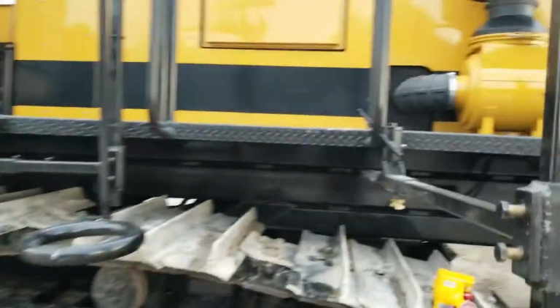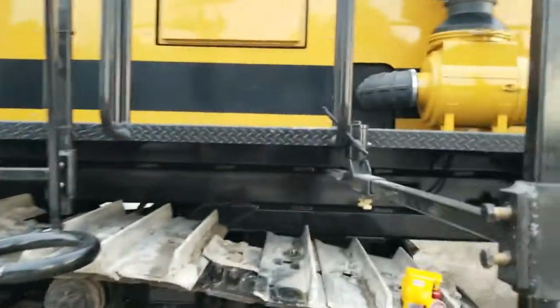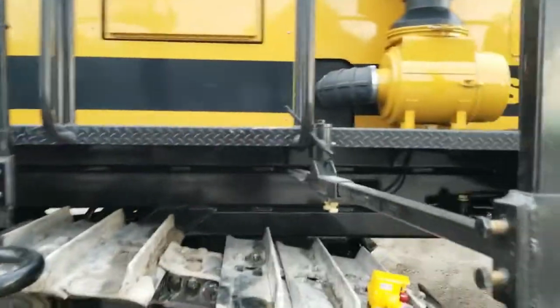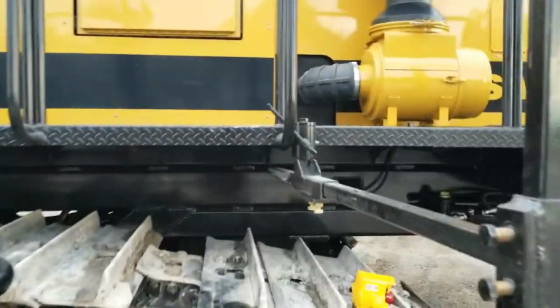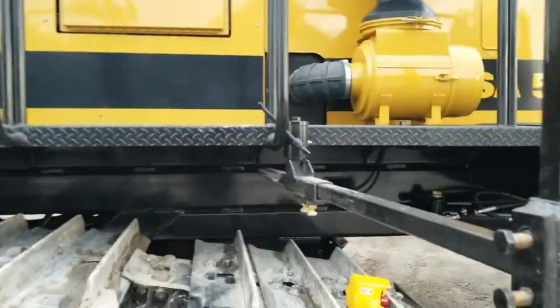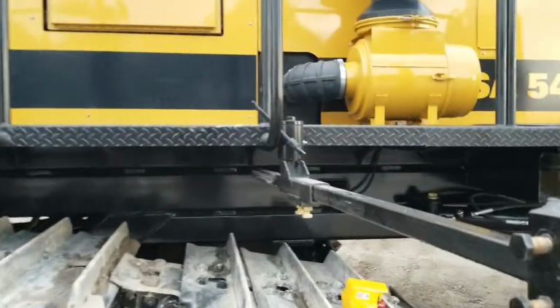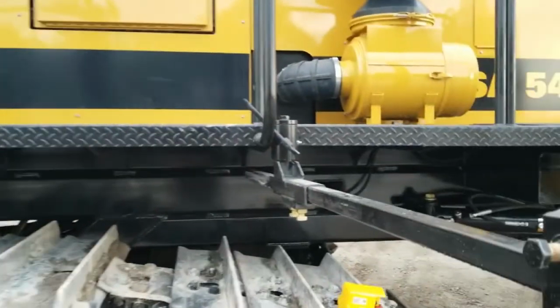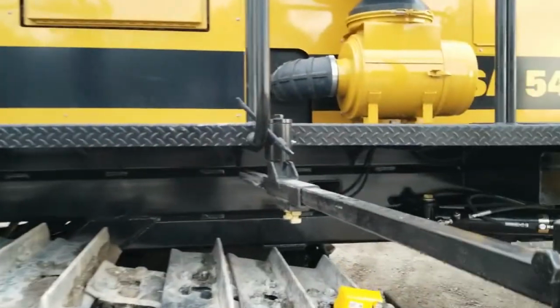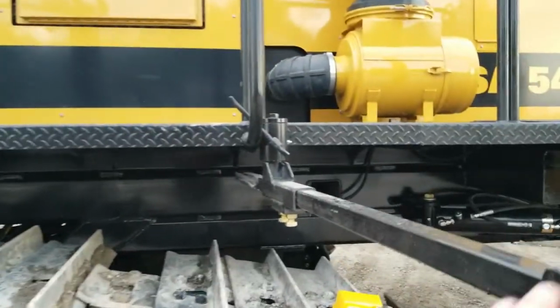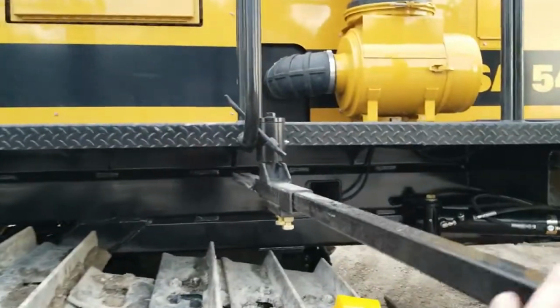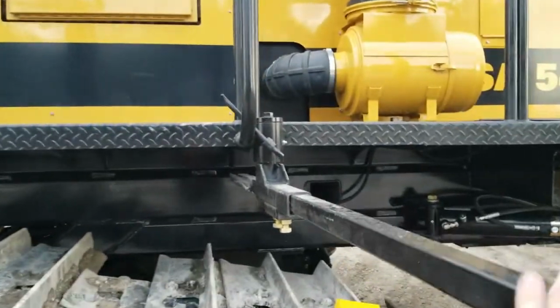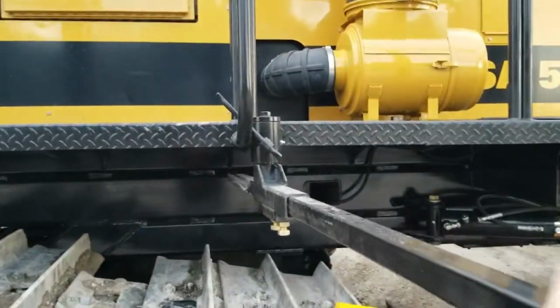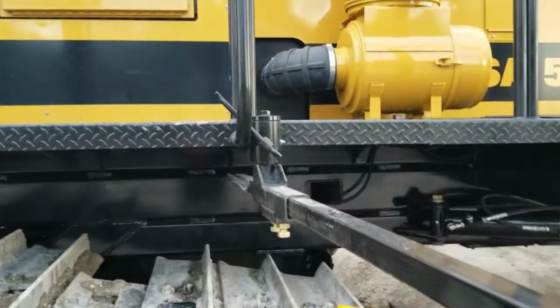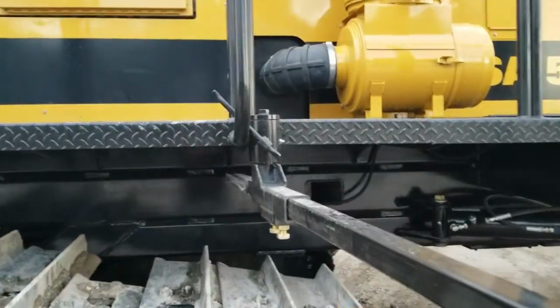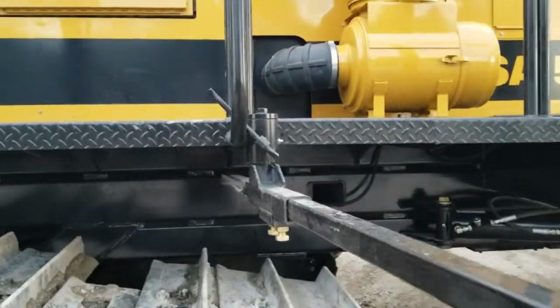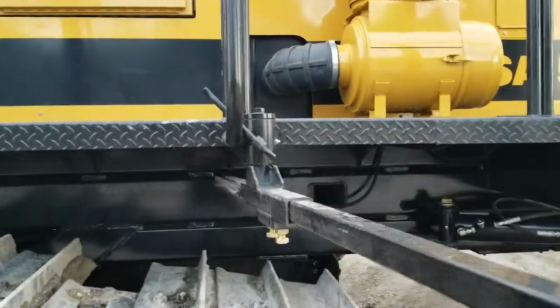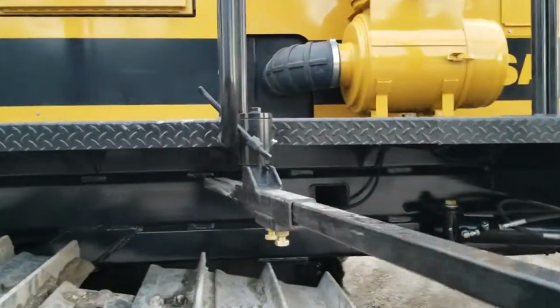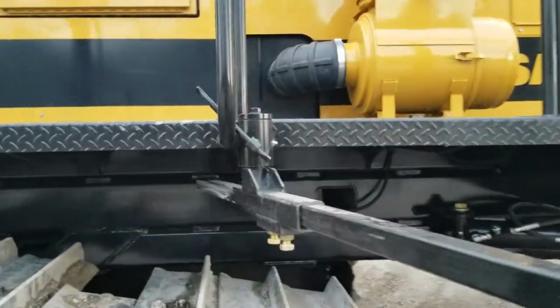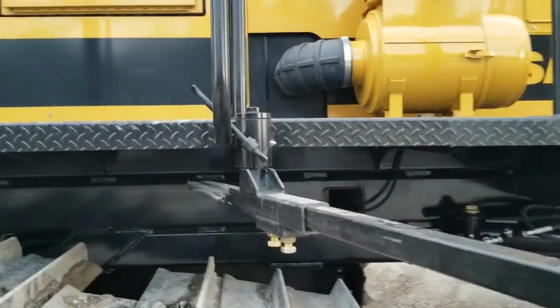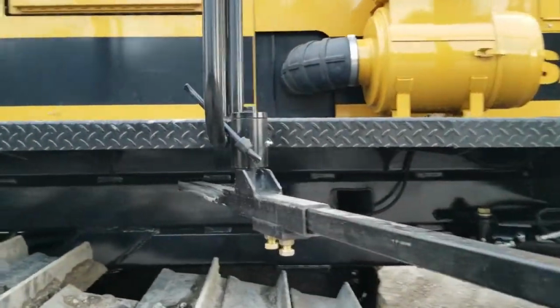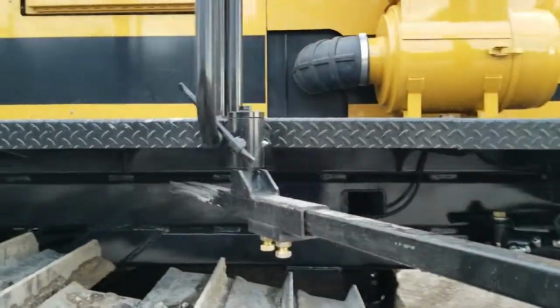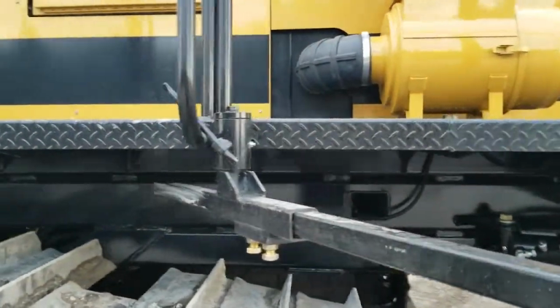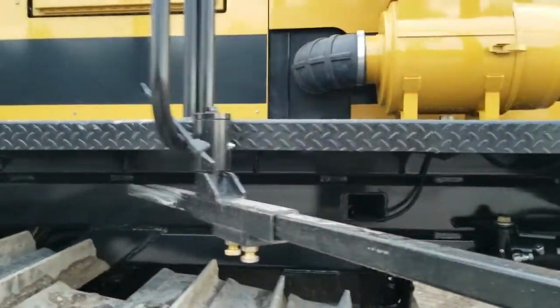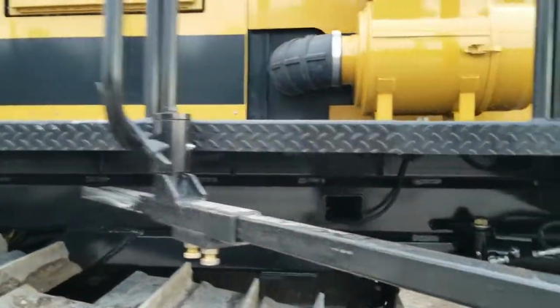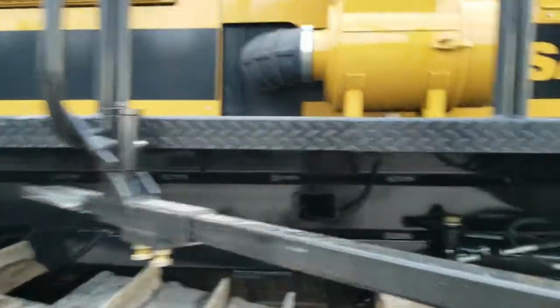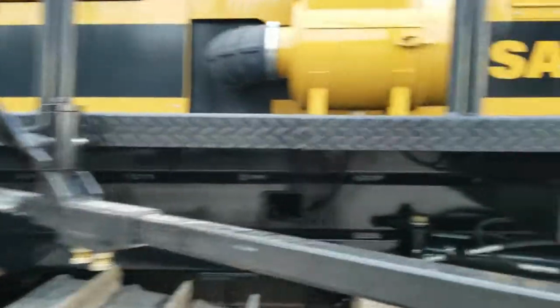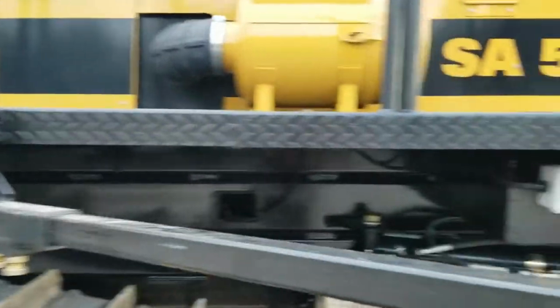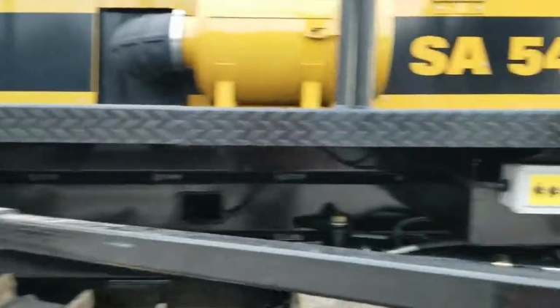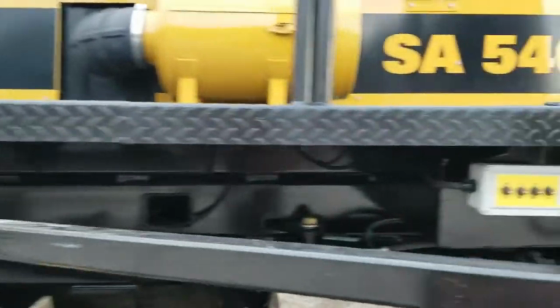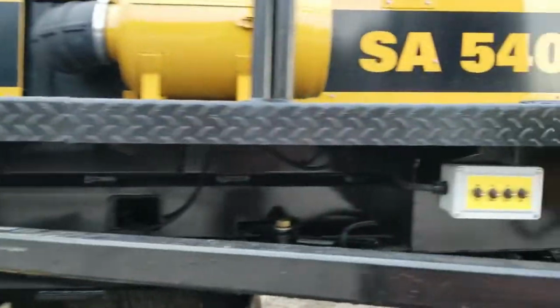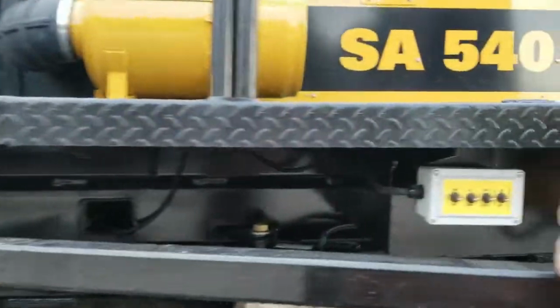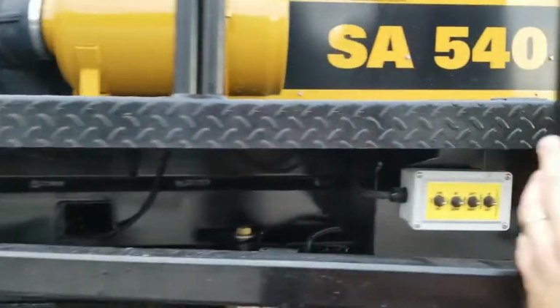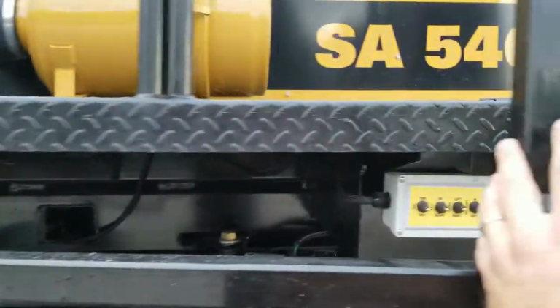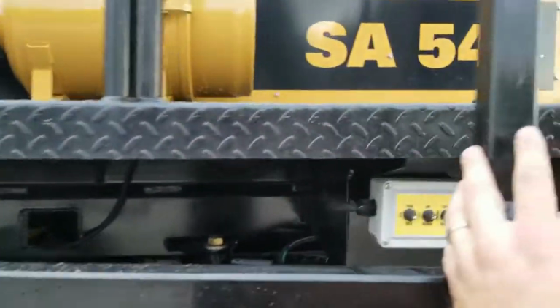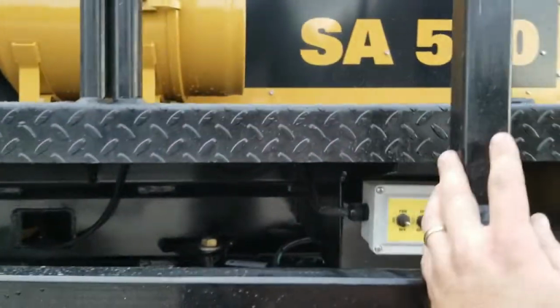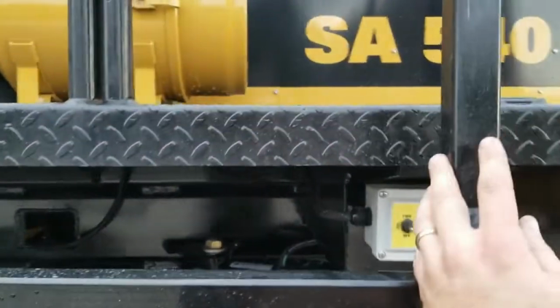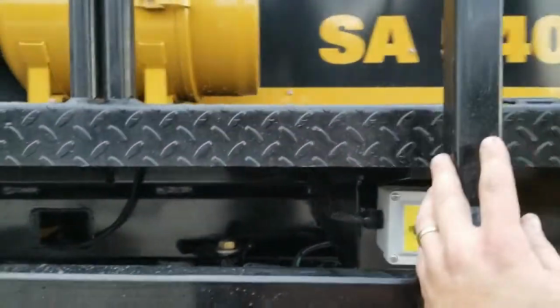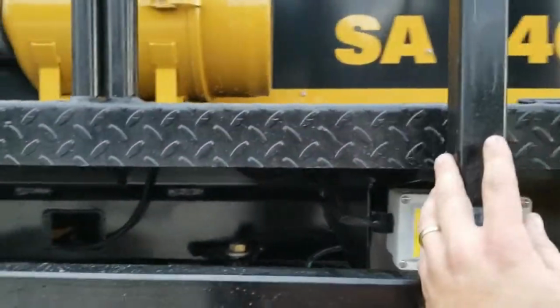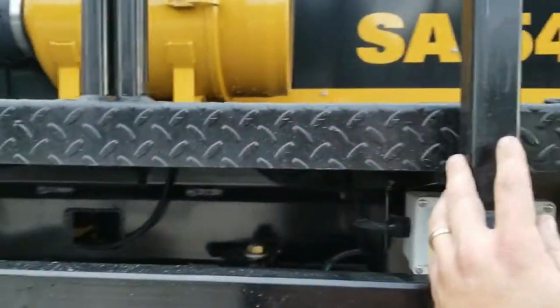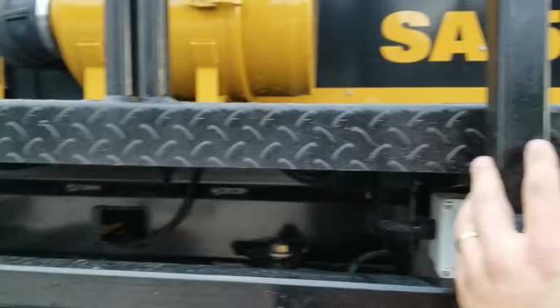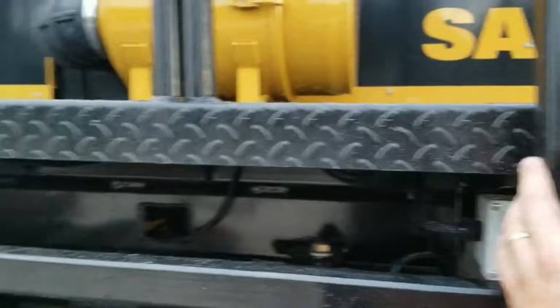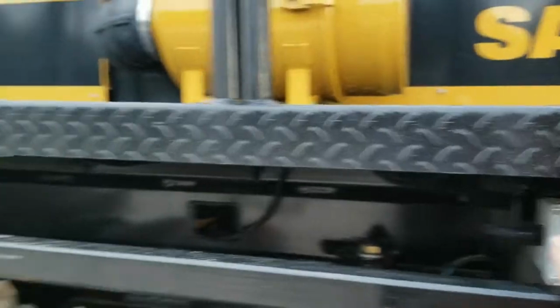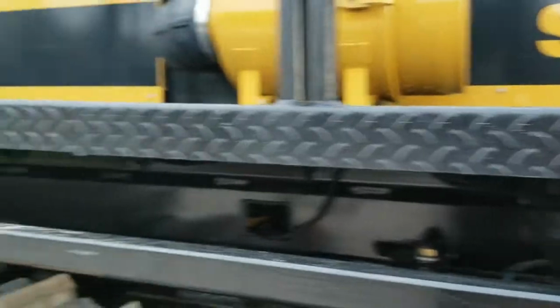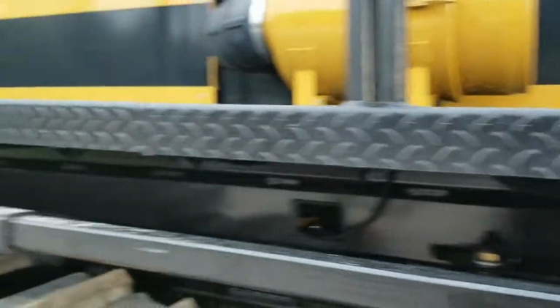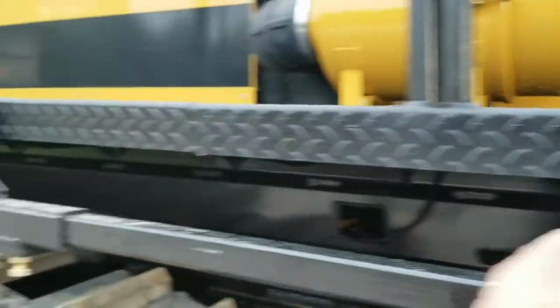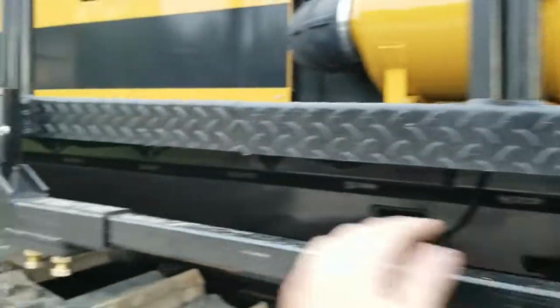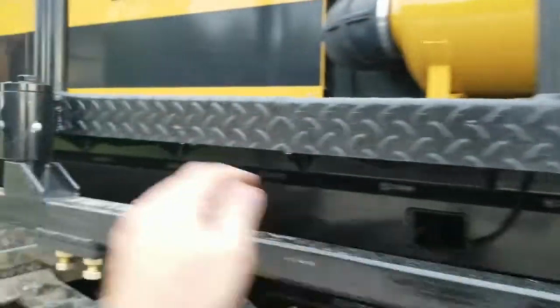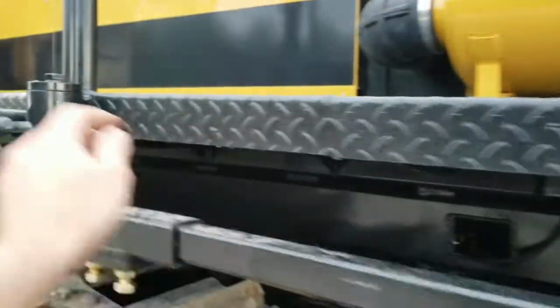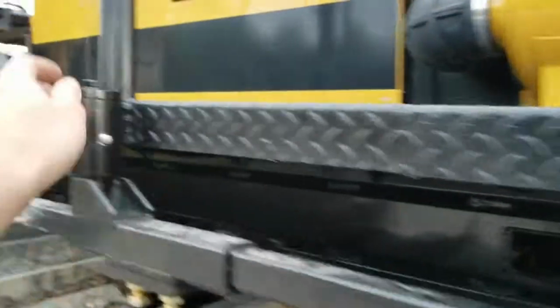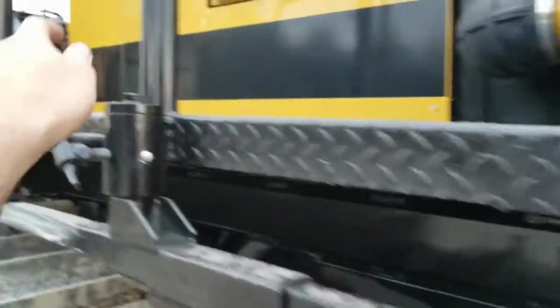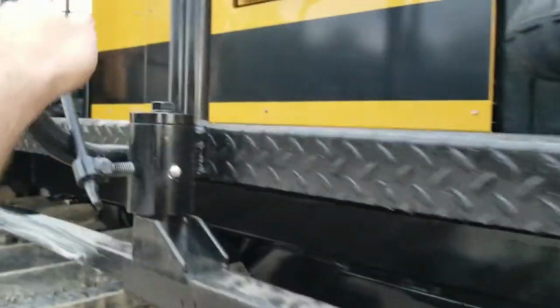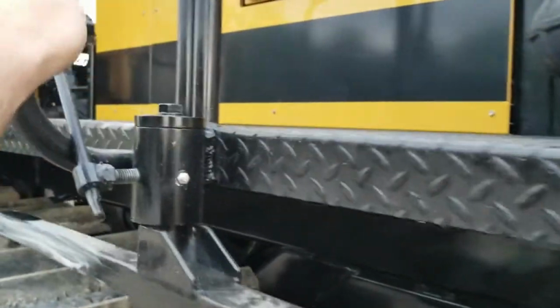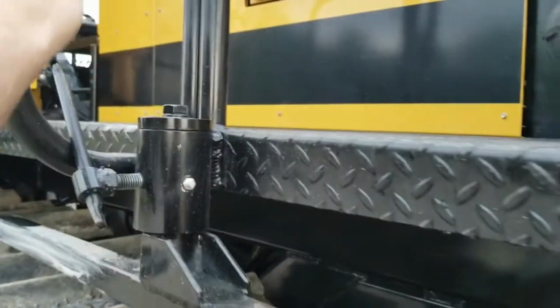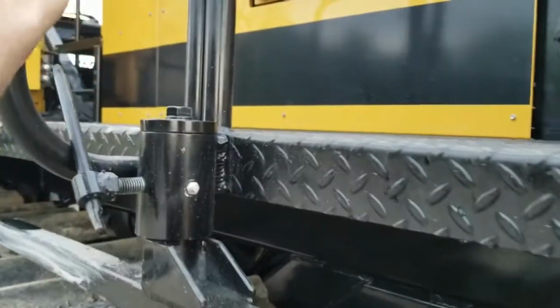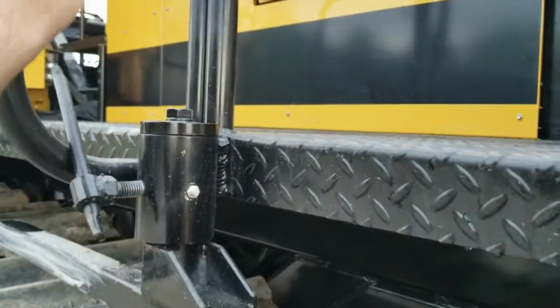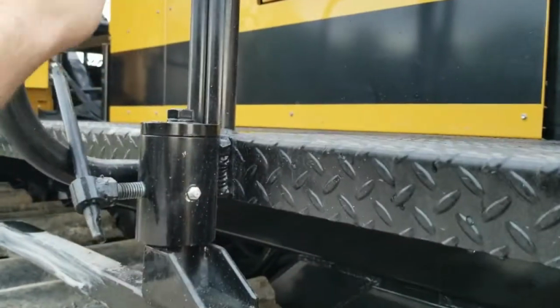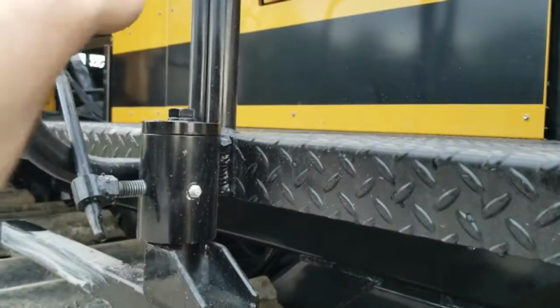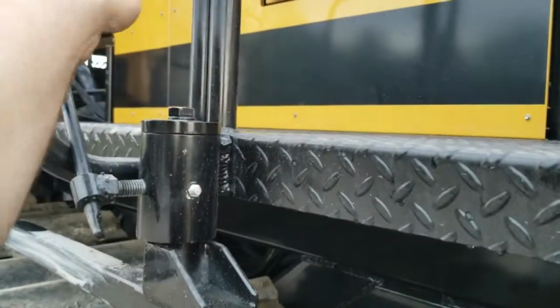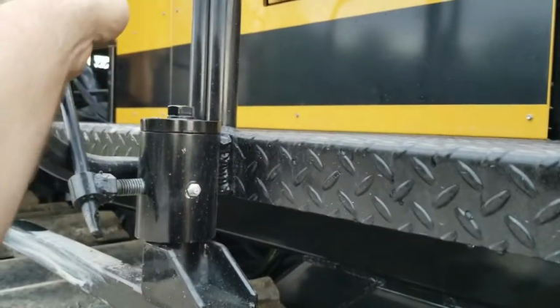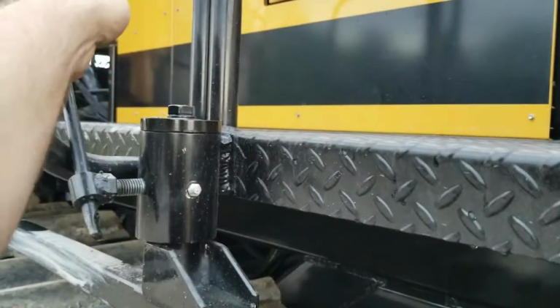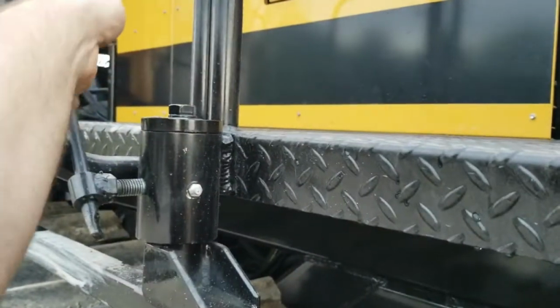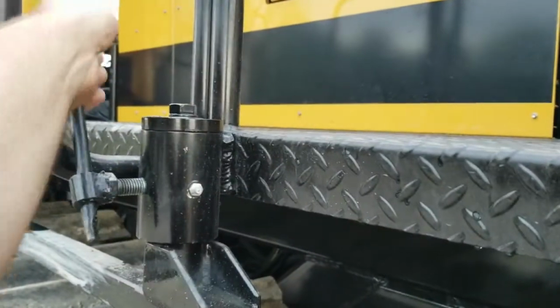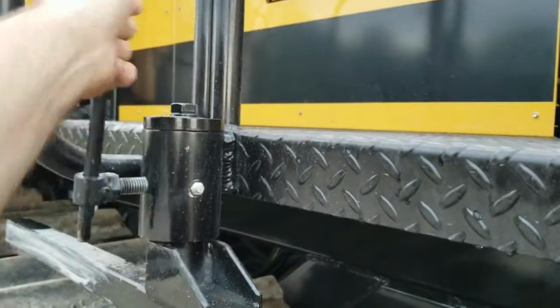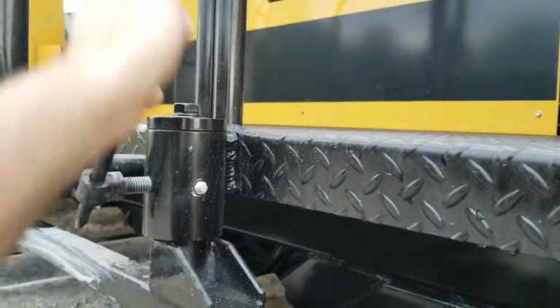This whole system can be unfolded and folded for transportation with no wrenches being turned. You loosen your lever, swing it out of the way, then lock it back in.